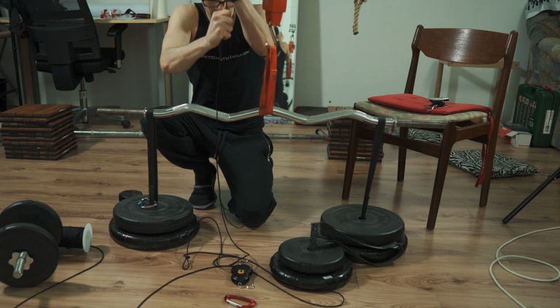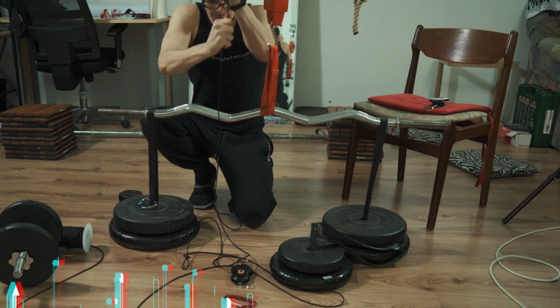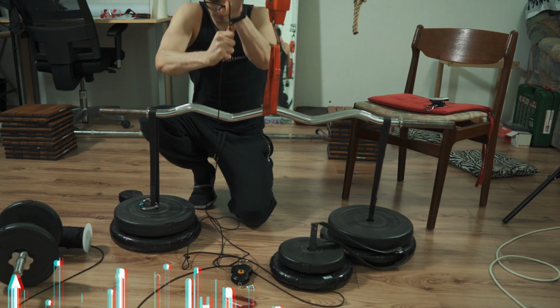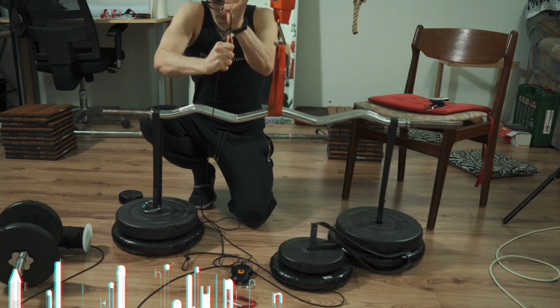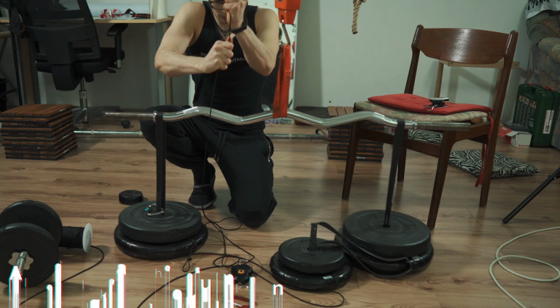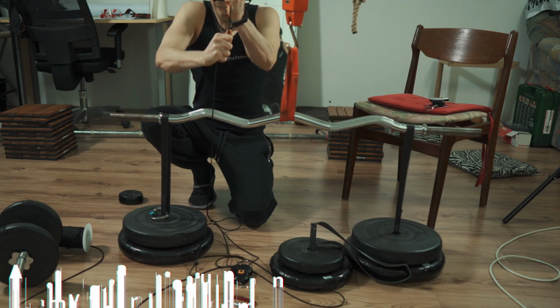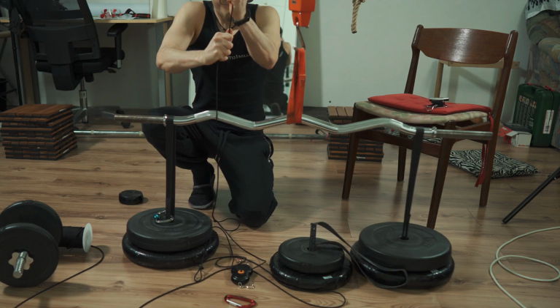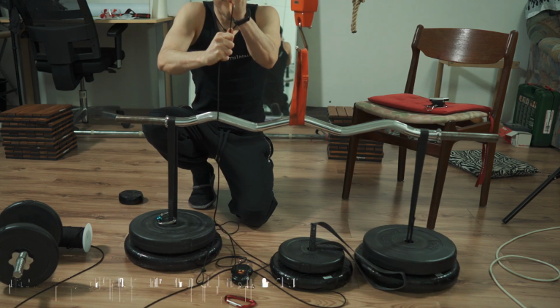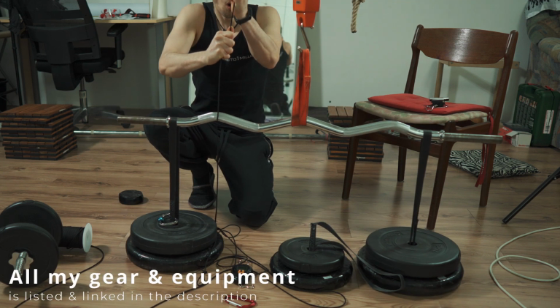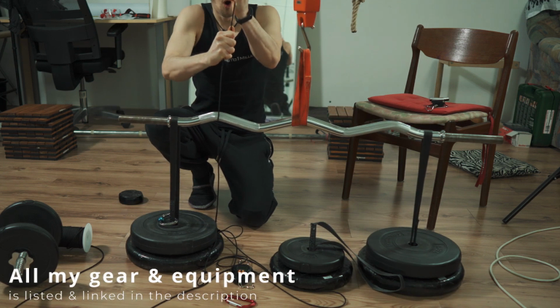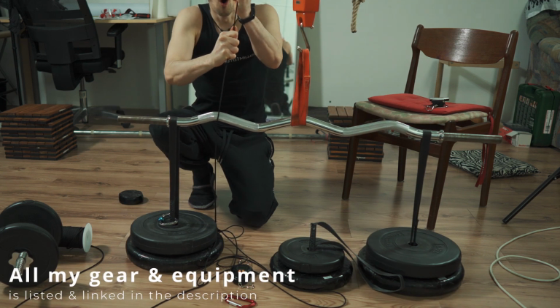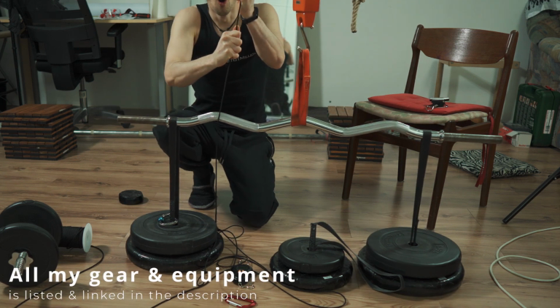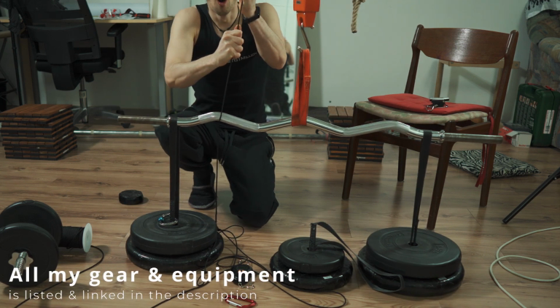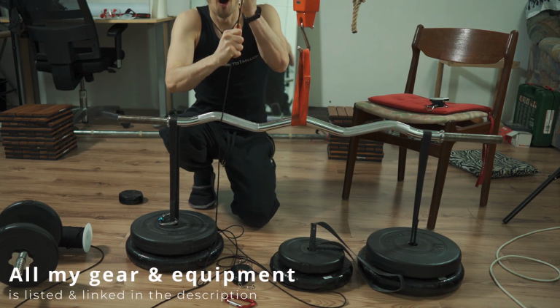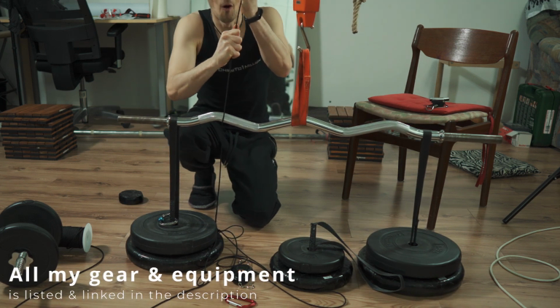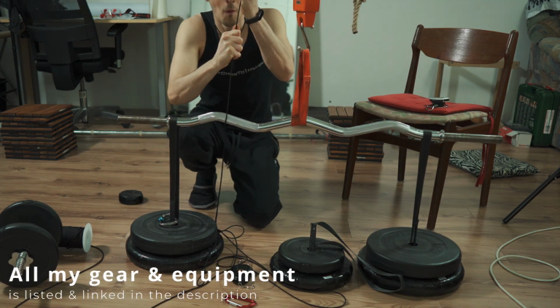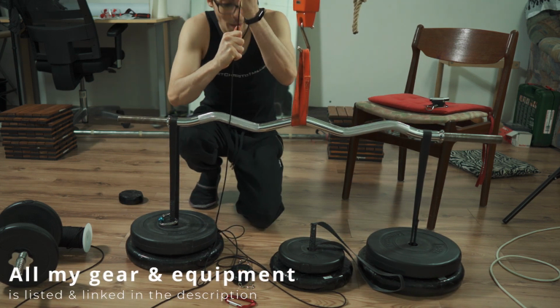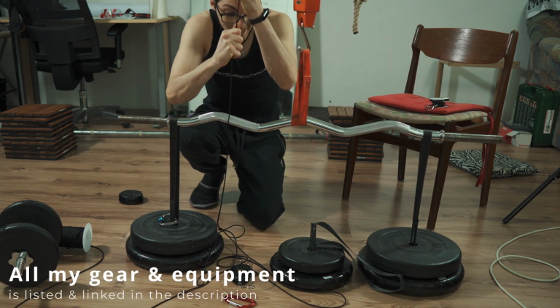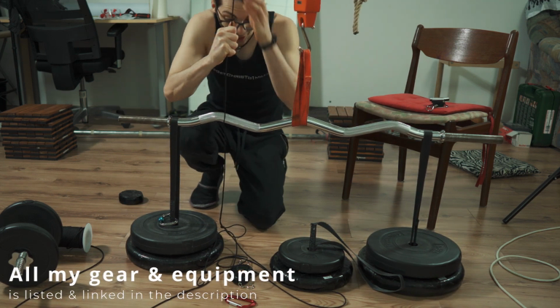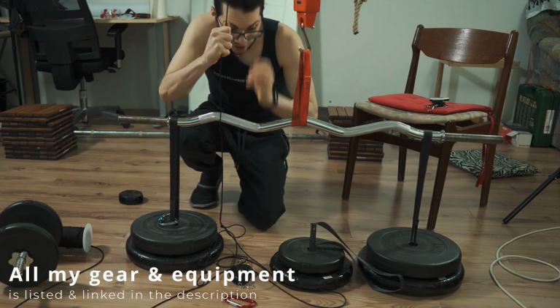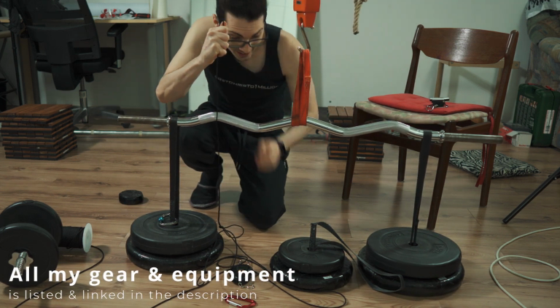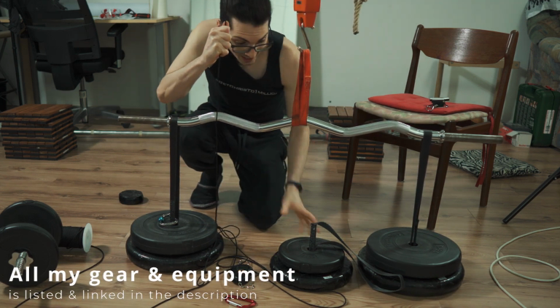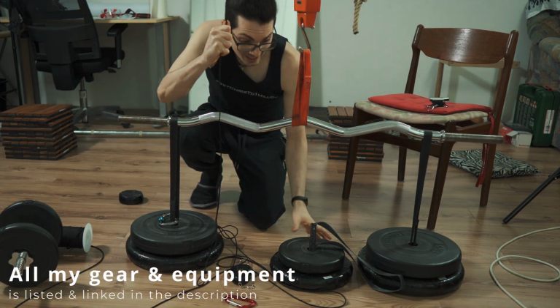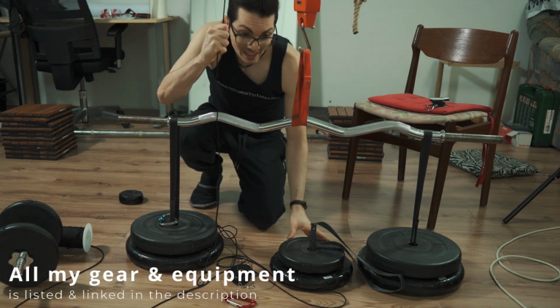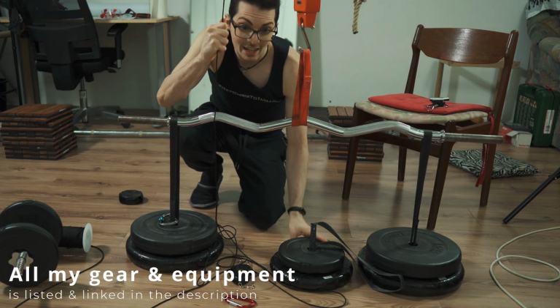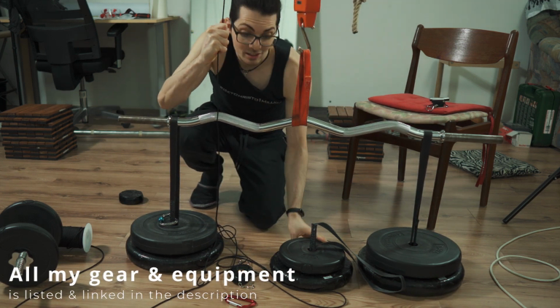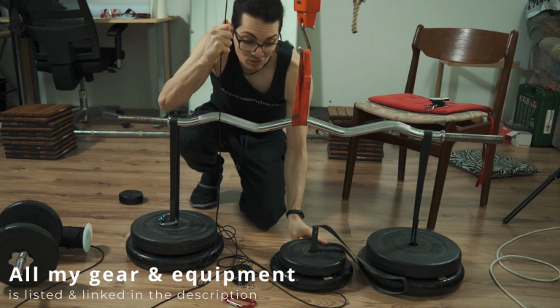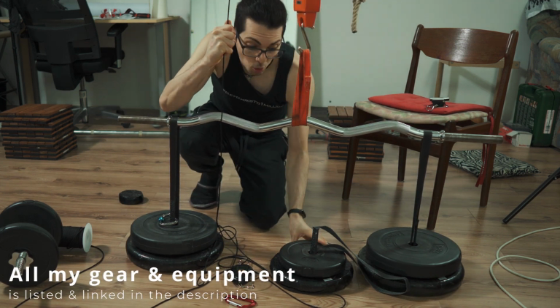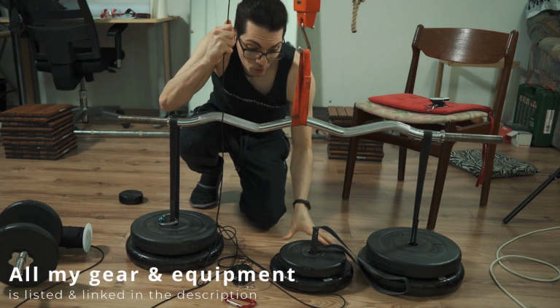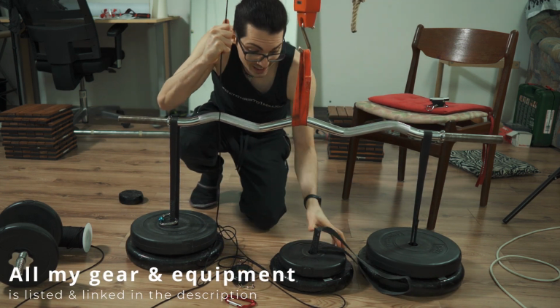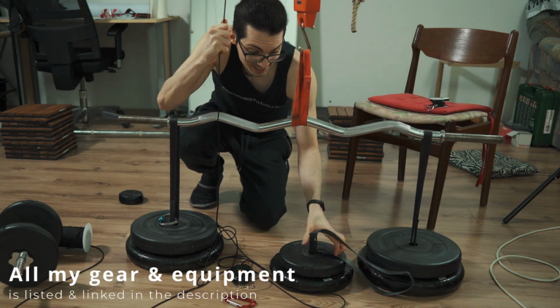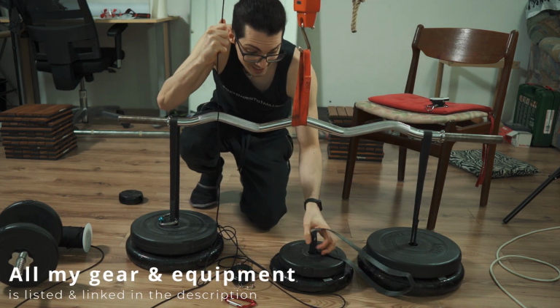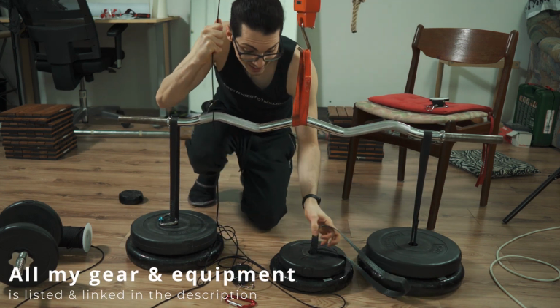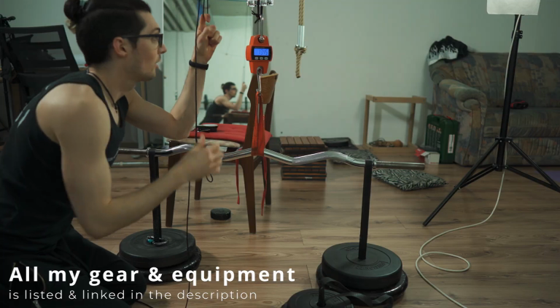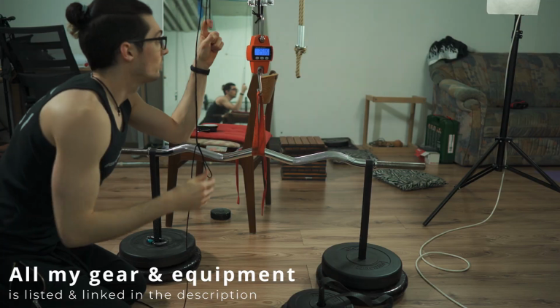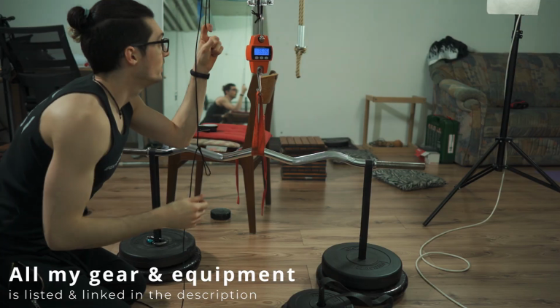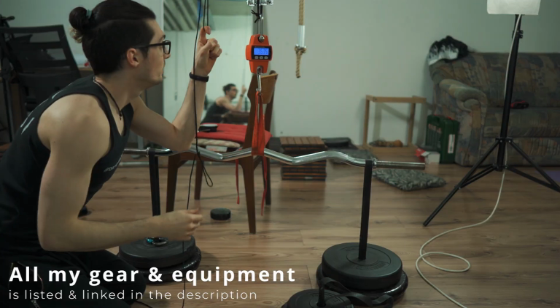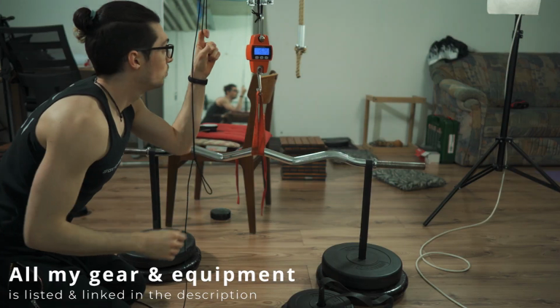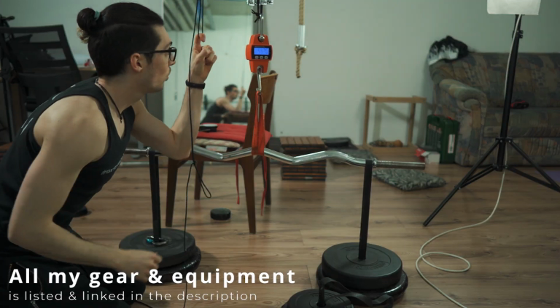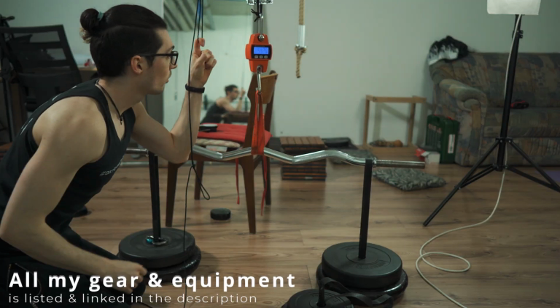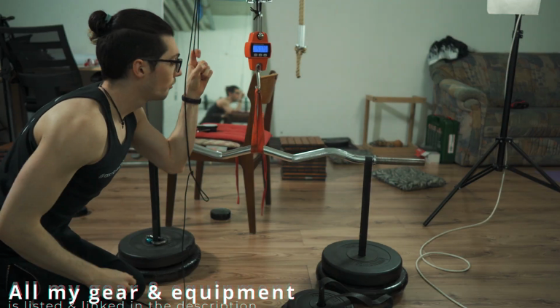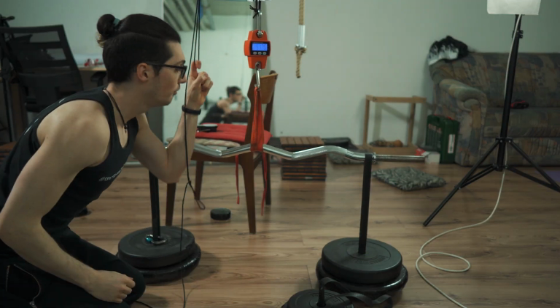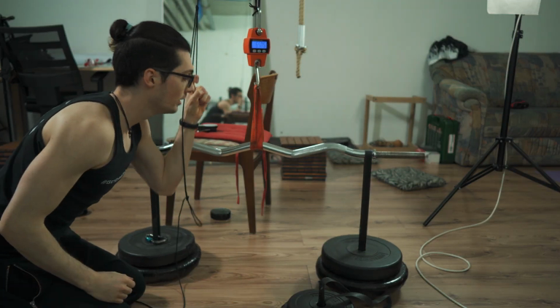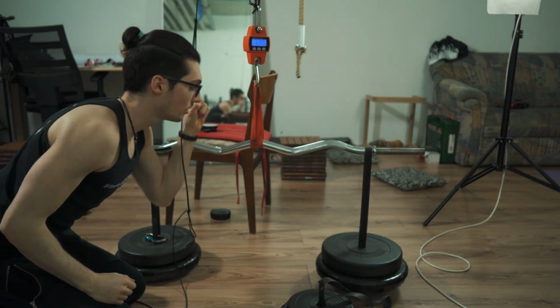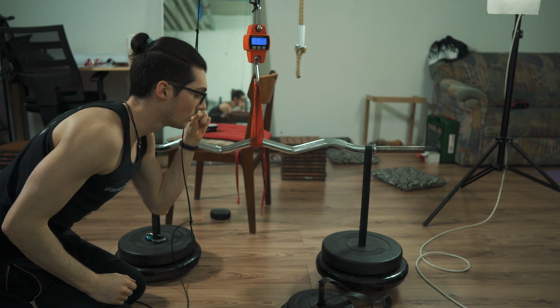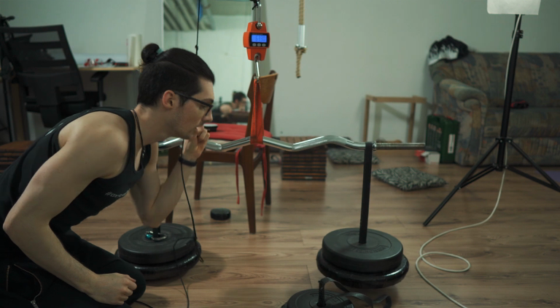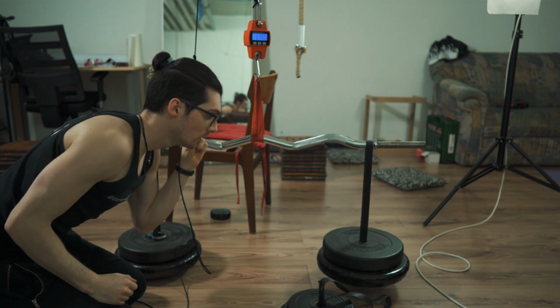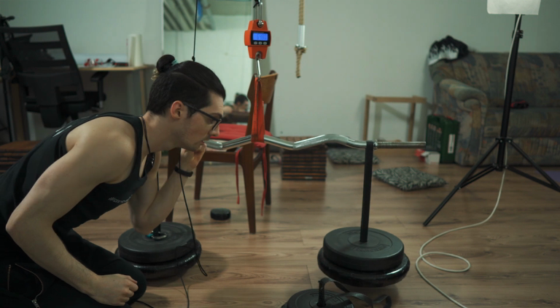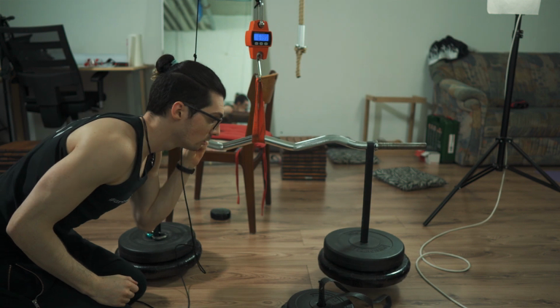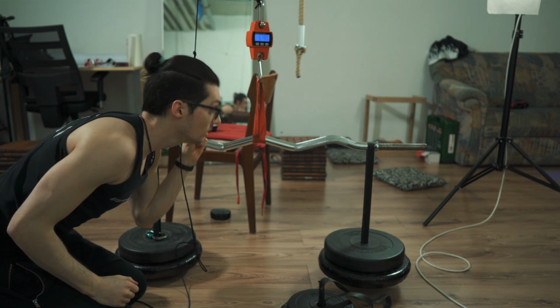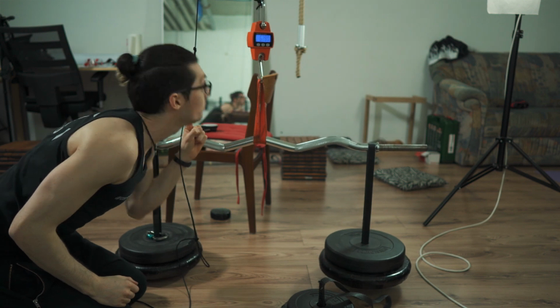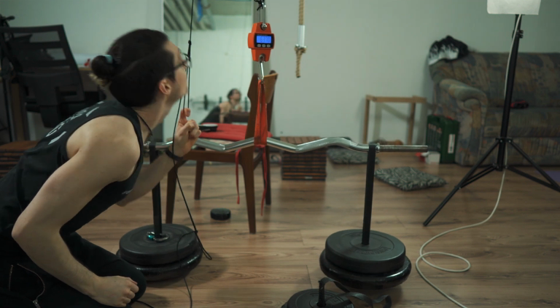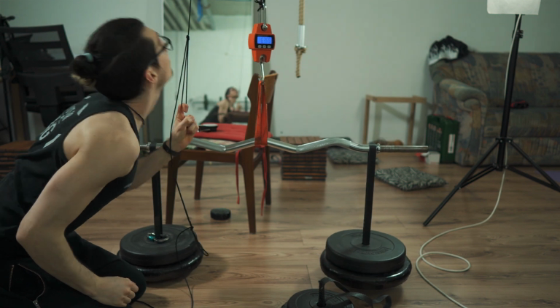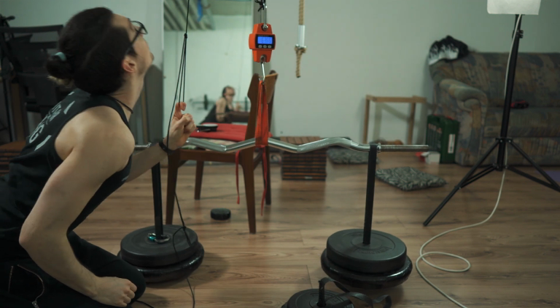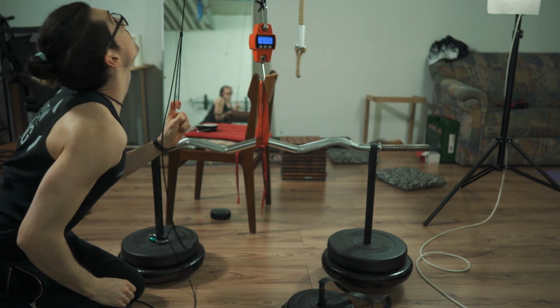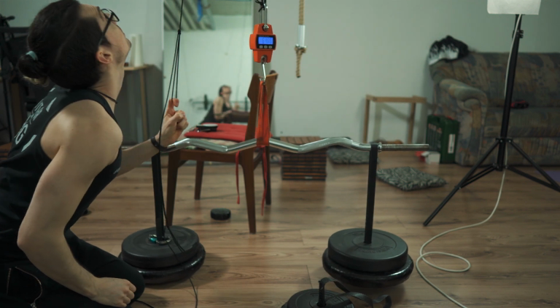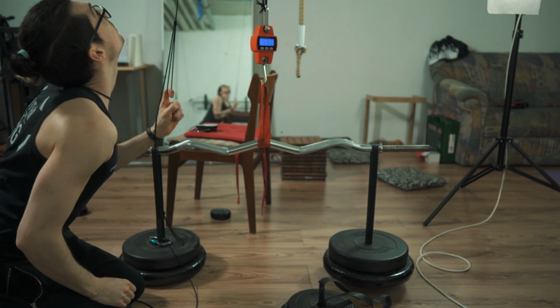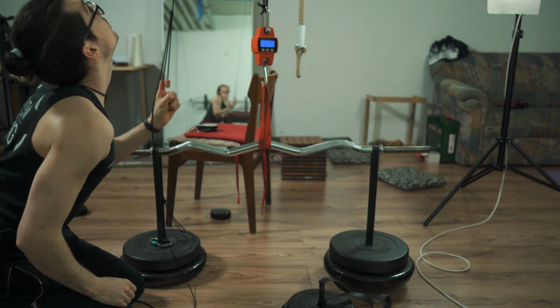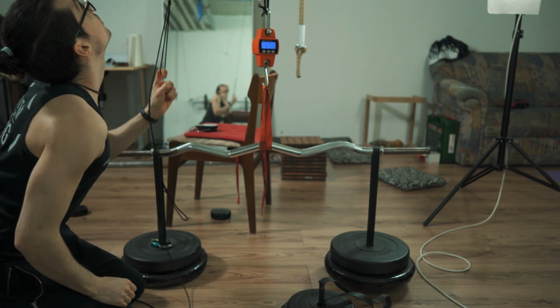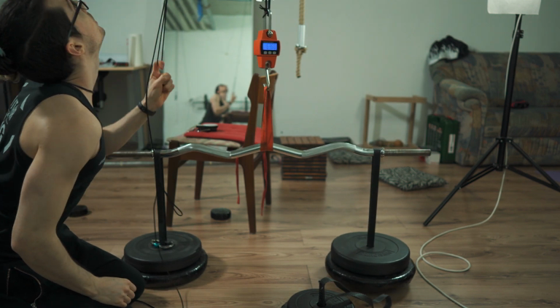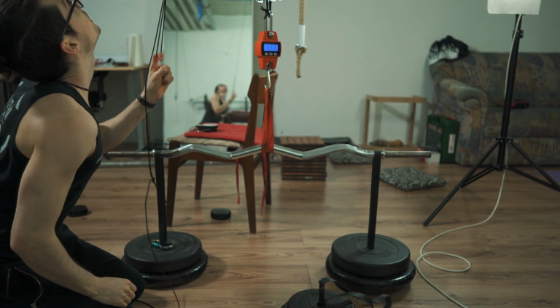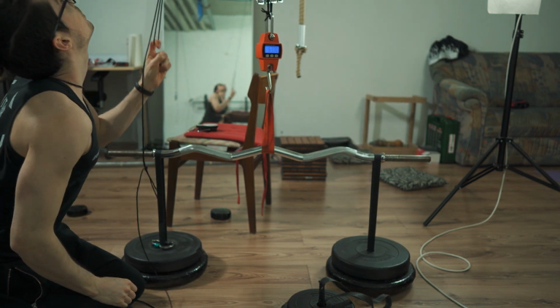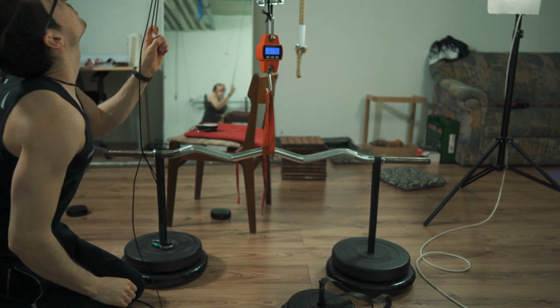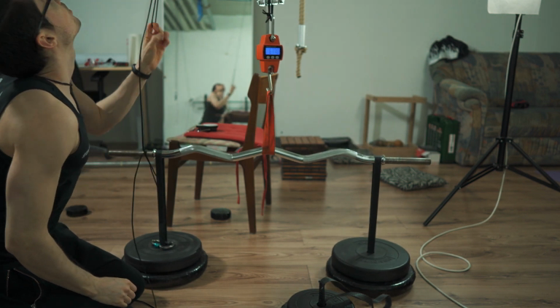Woah! Oh my god! That is so easy! I only need one finger to lift 63 kilograms.